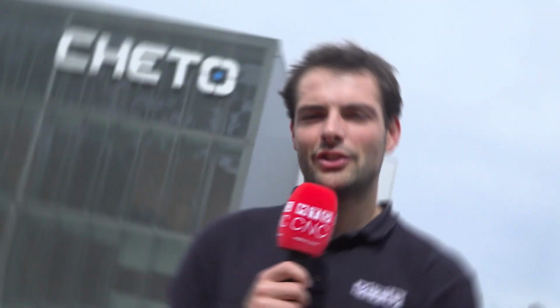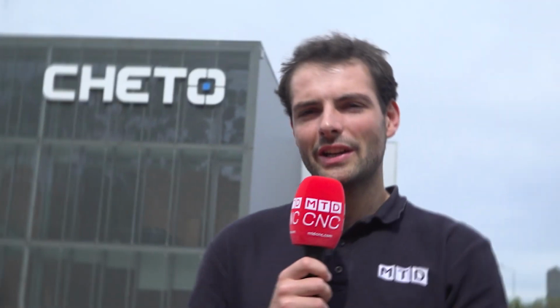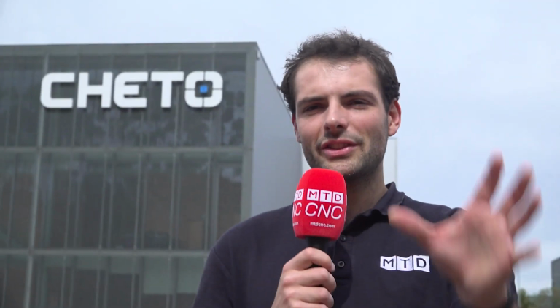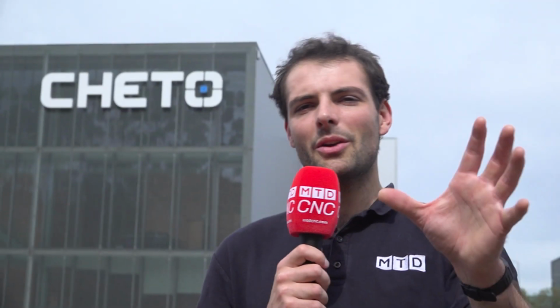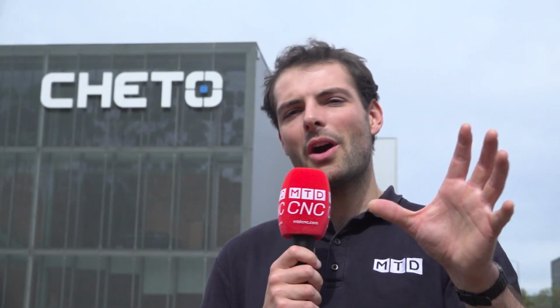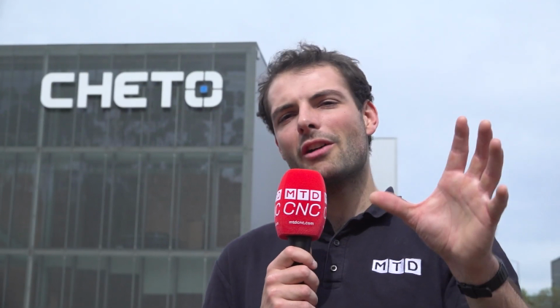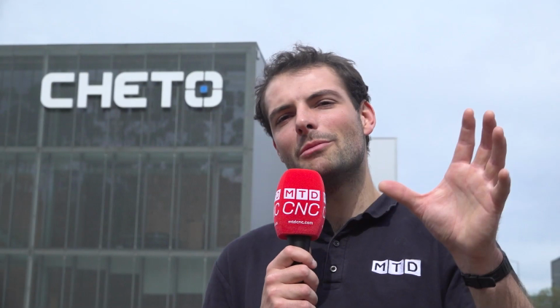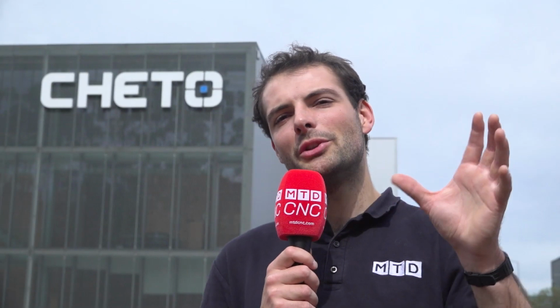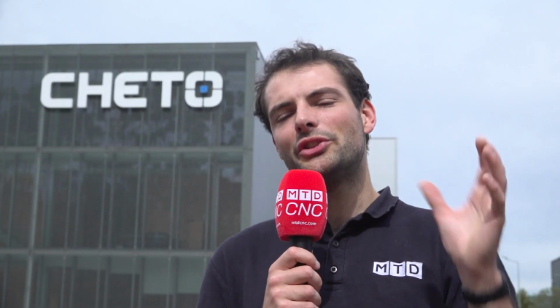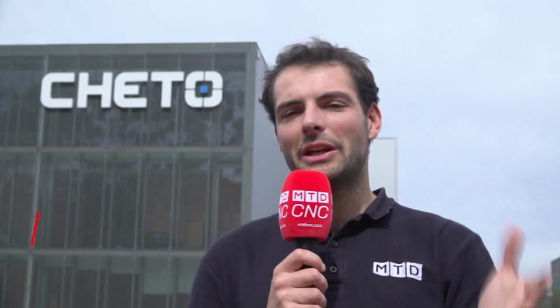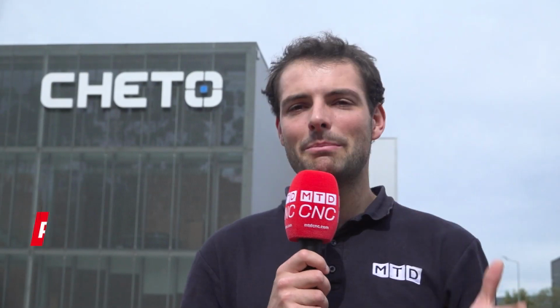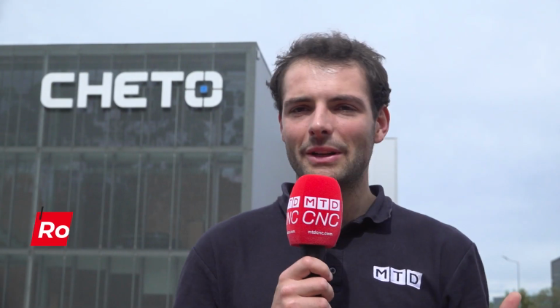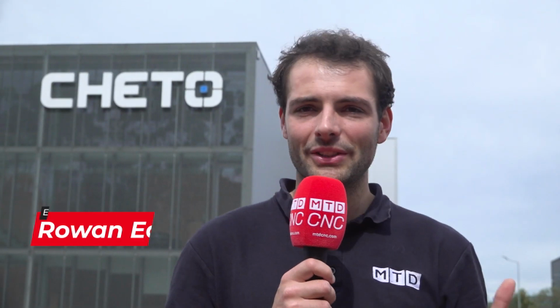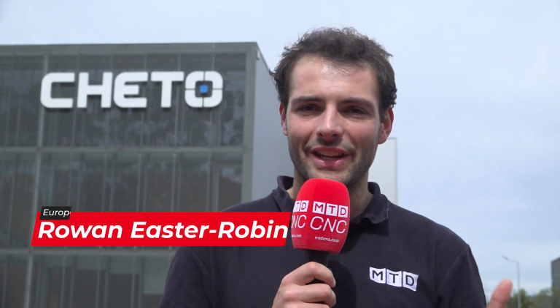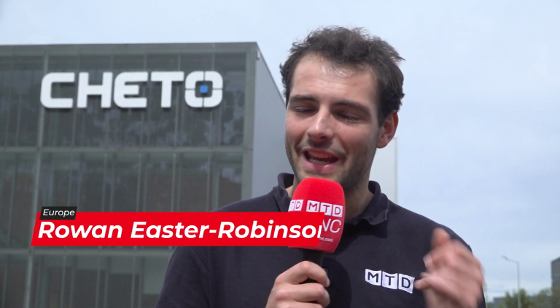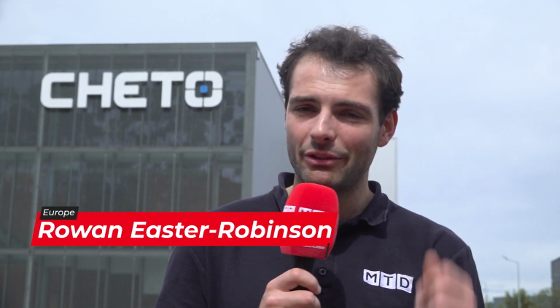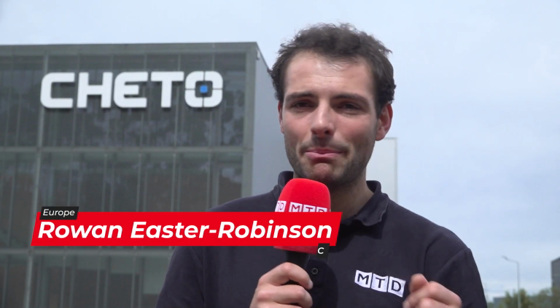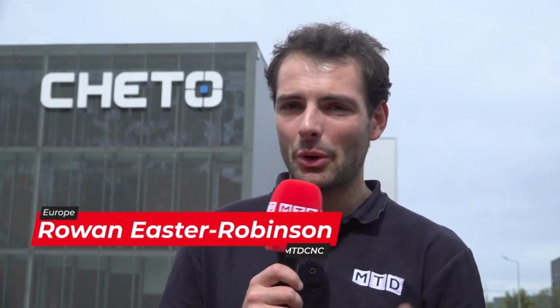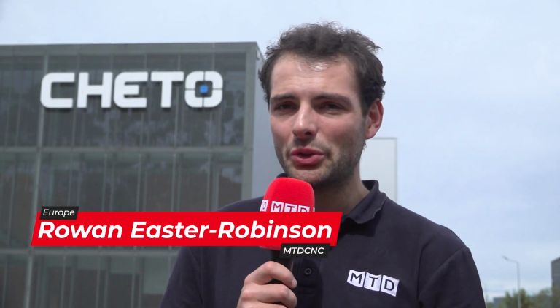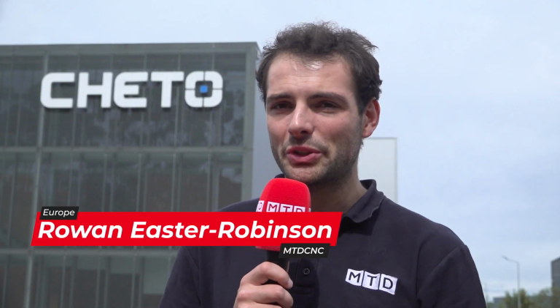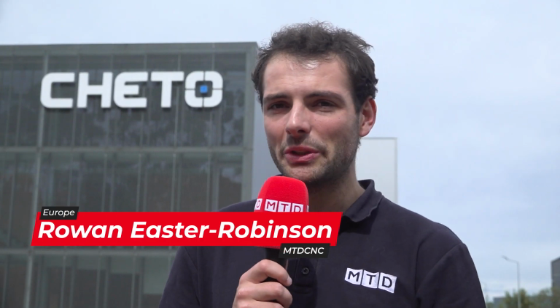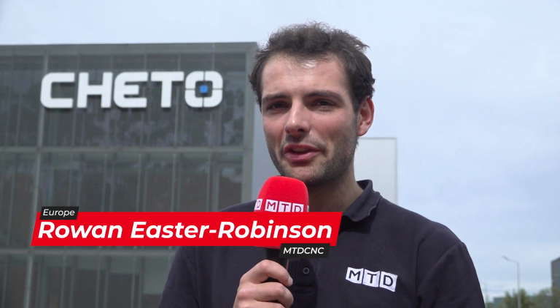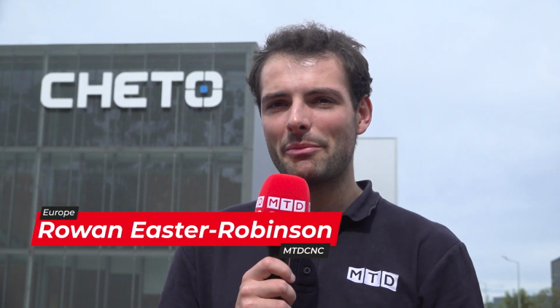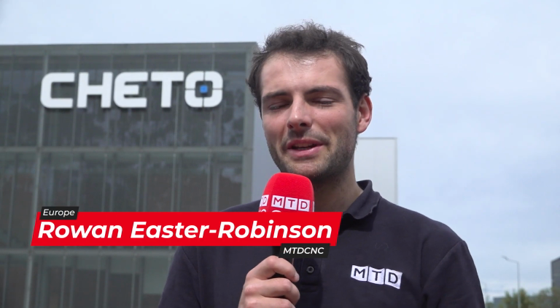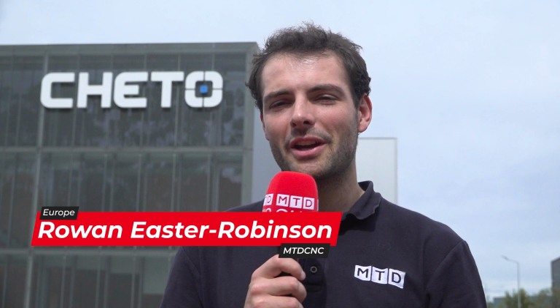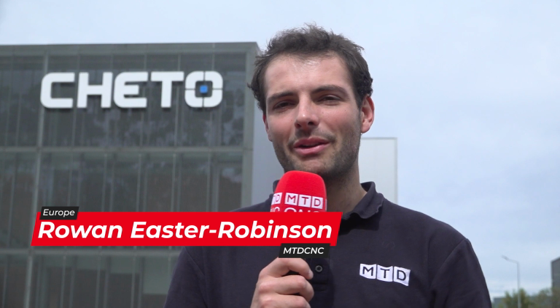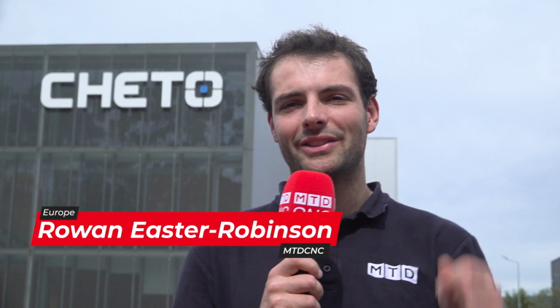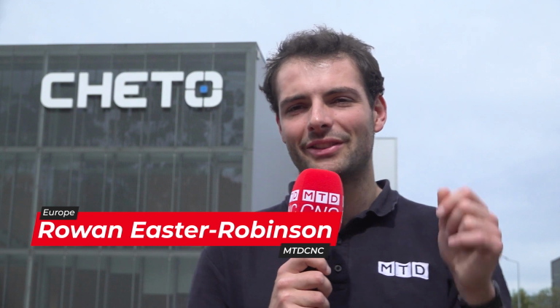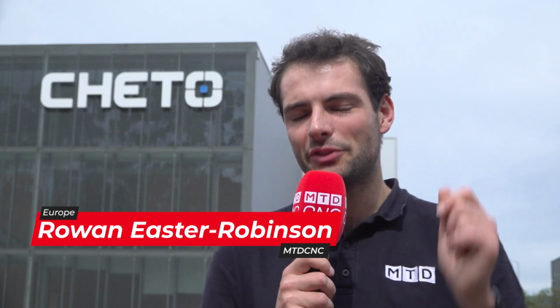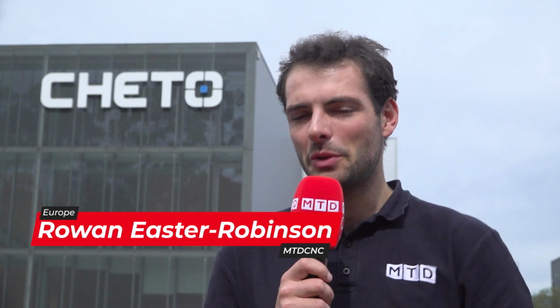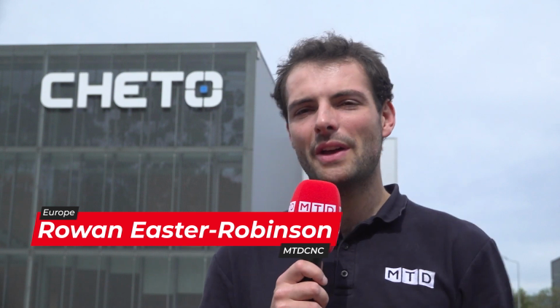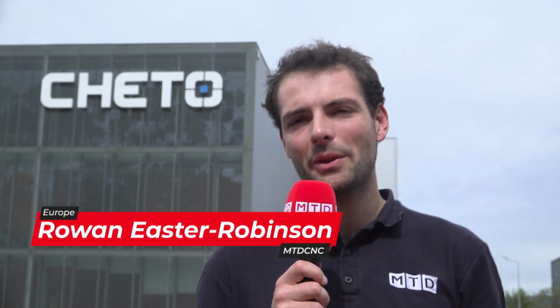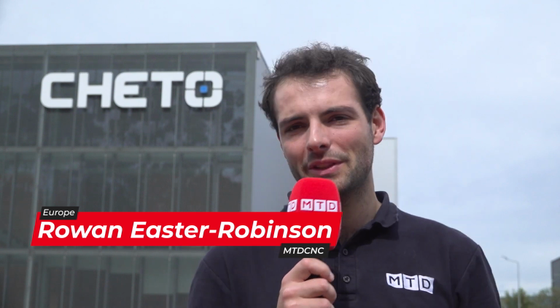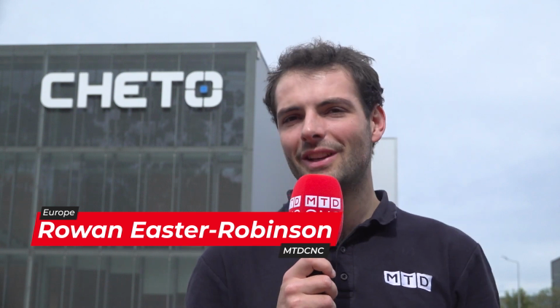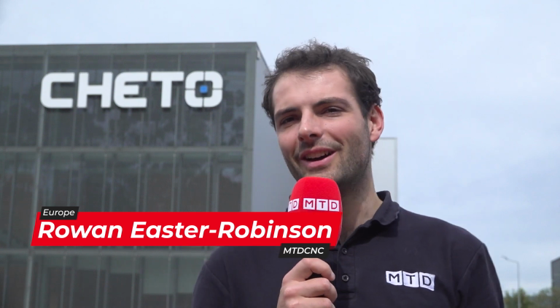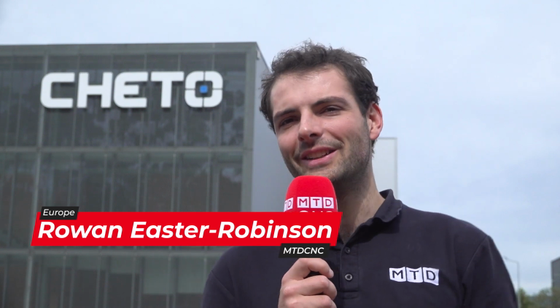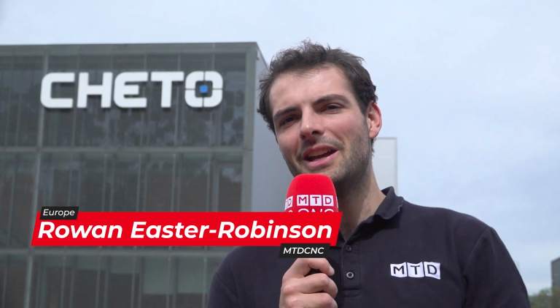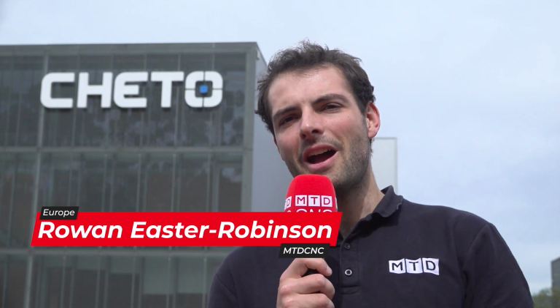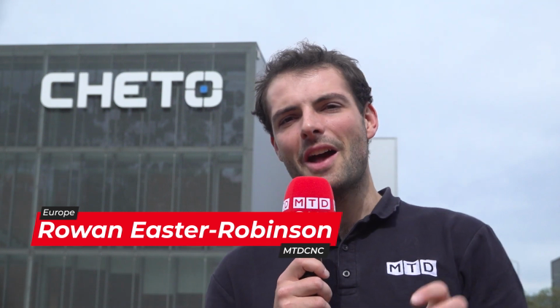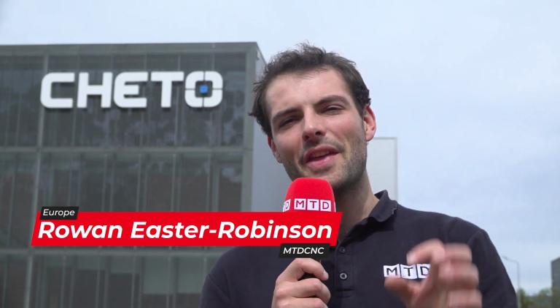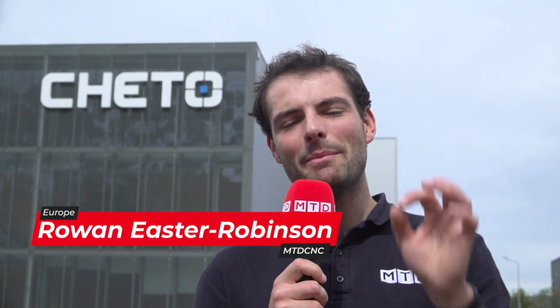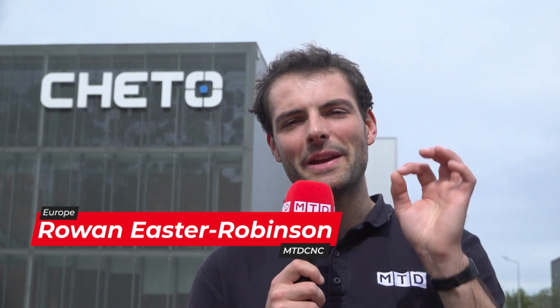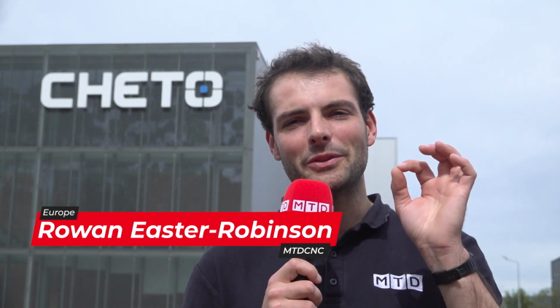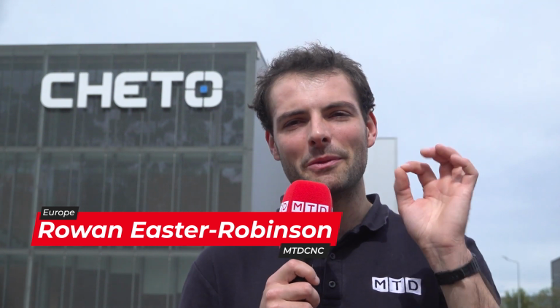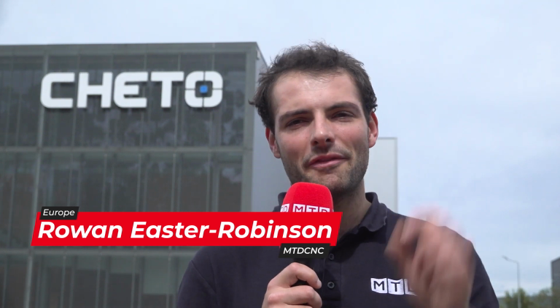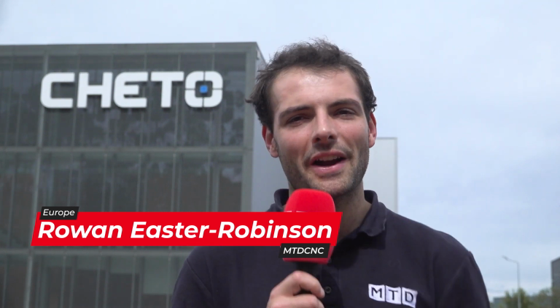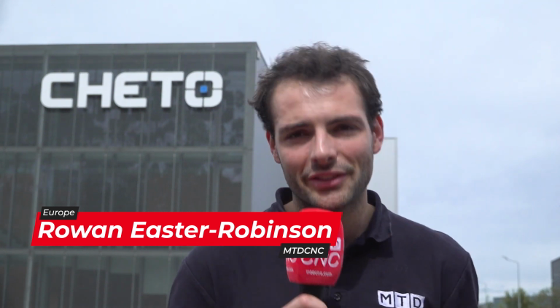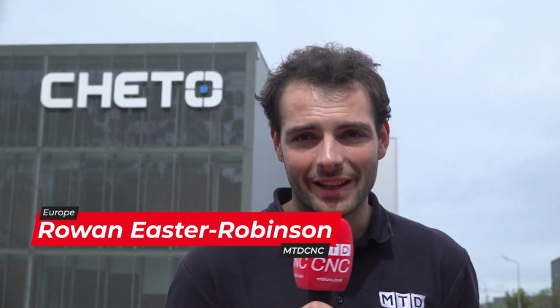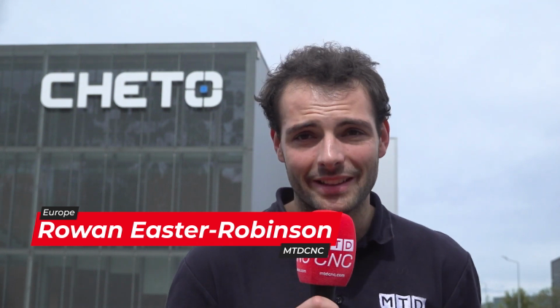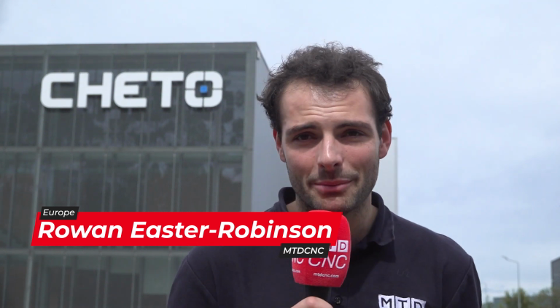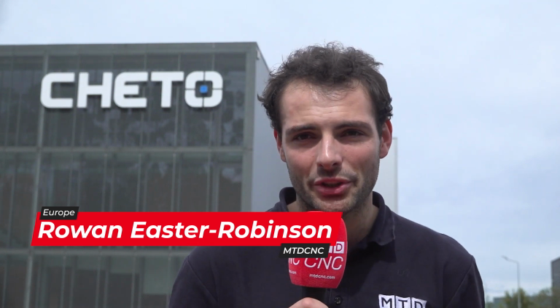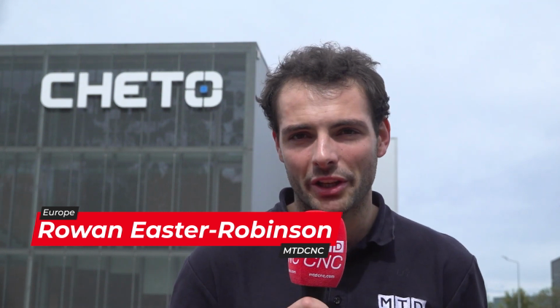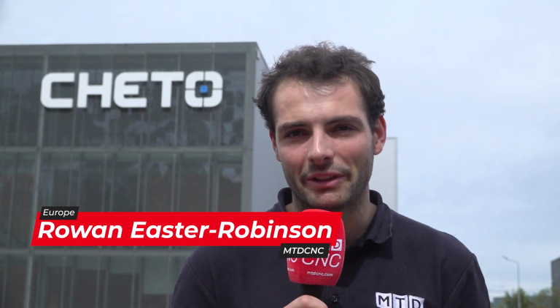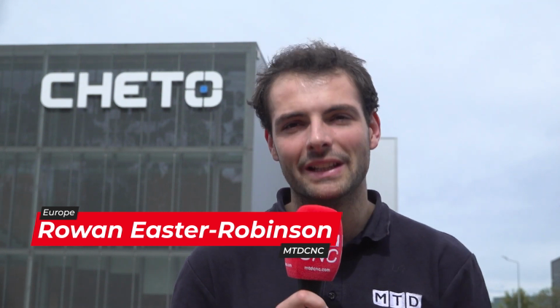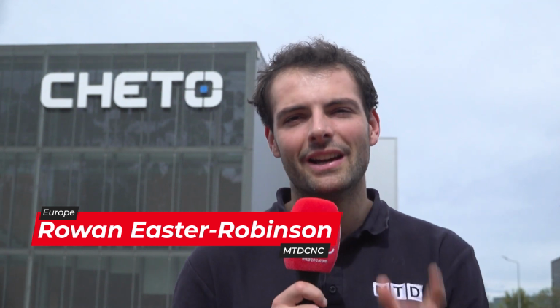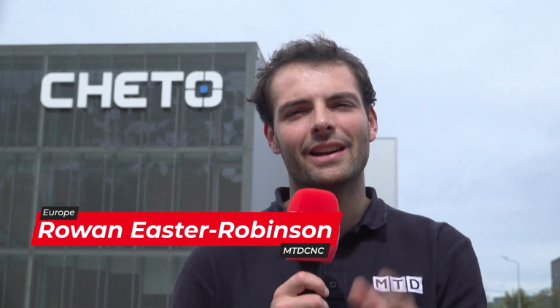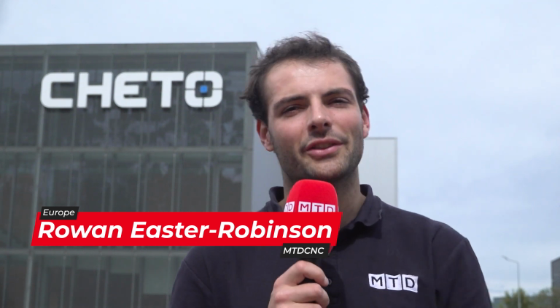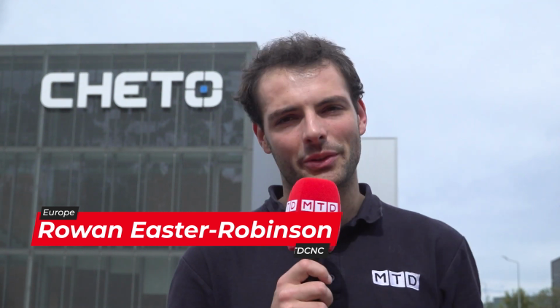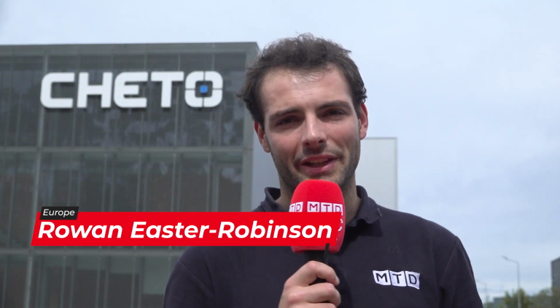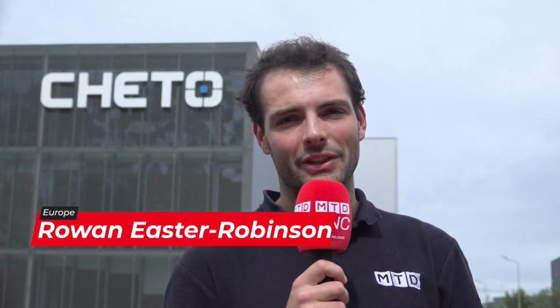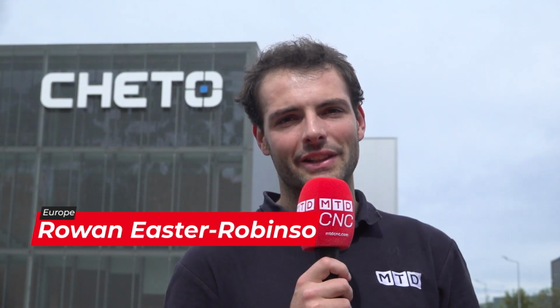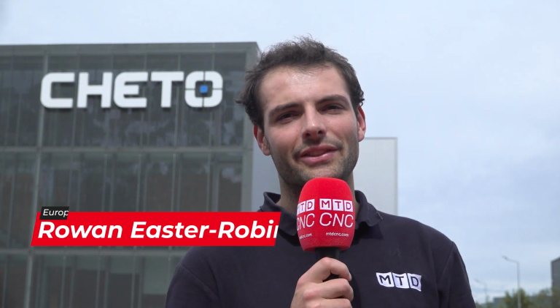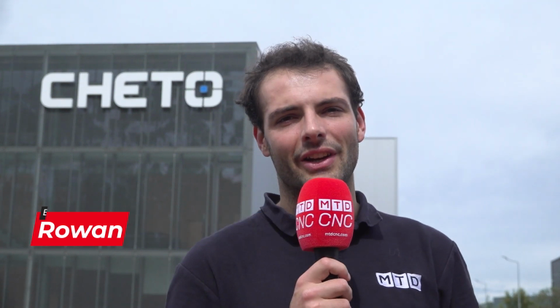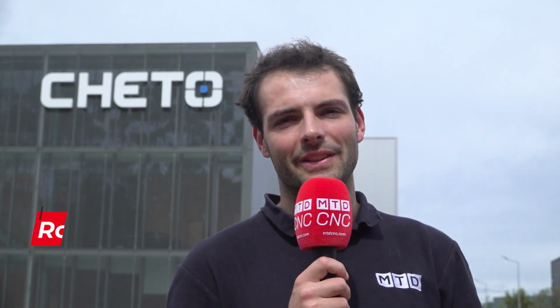Jeto are a machine builder here in Portugal that have been going since 2009 and they make some fascinating machinery. Let's go take a look inside.